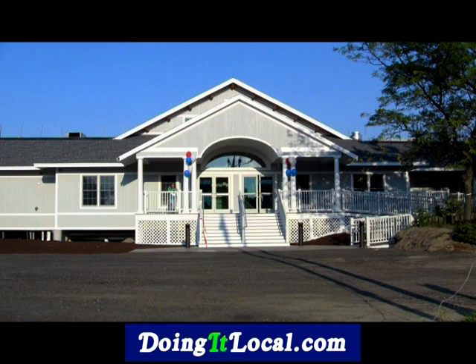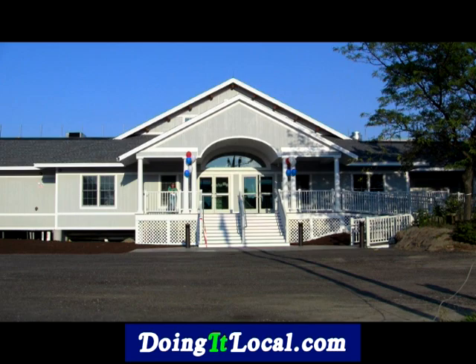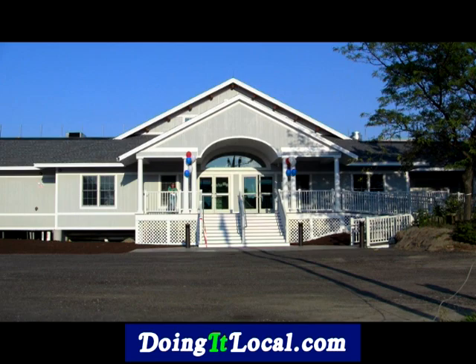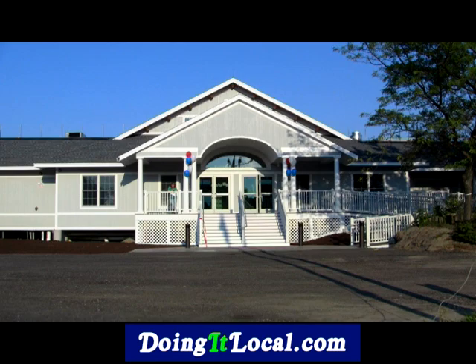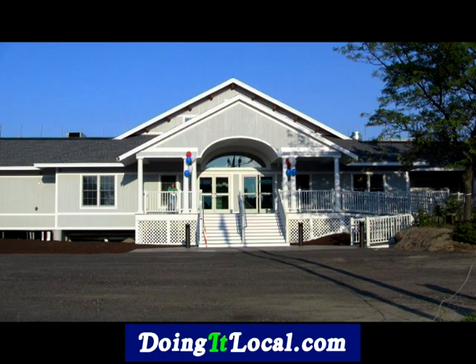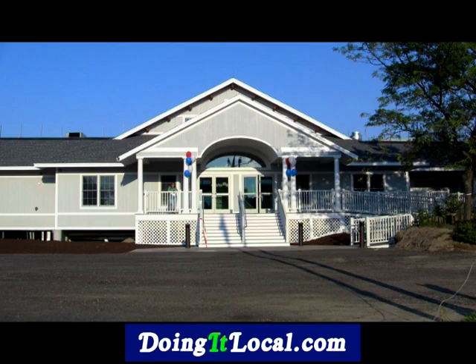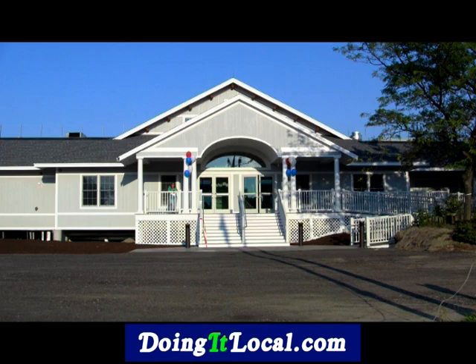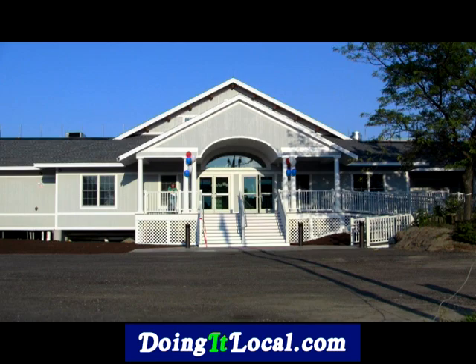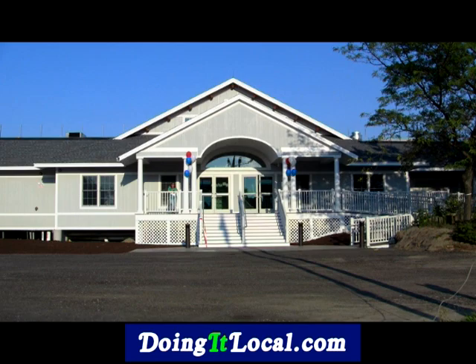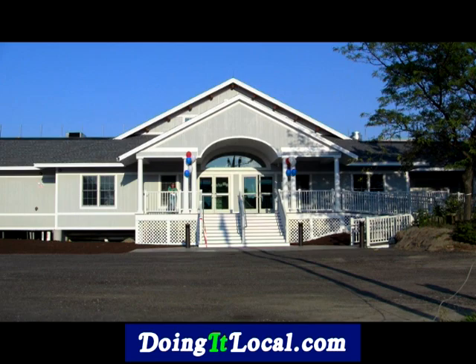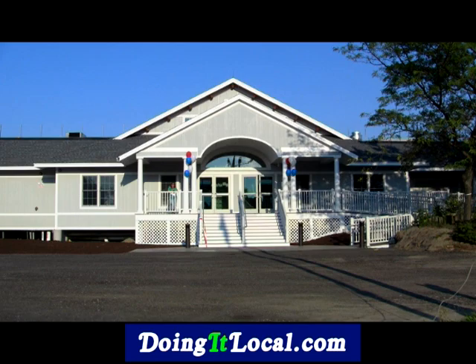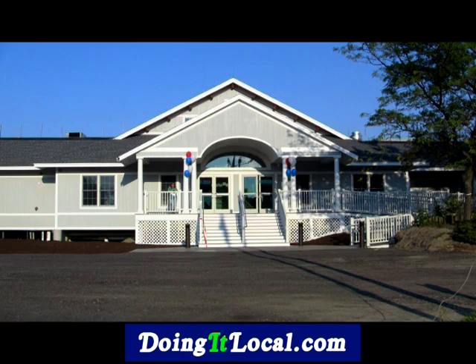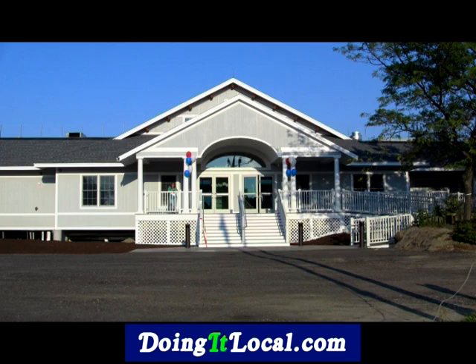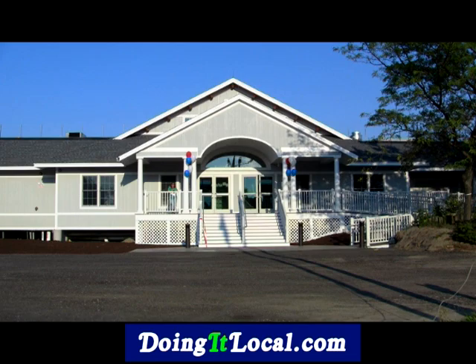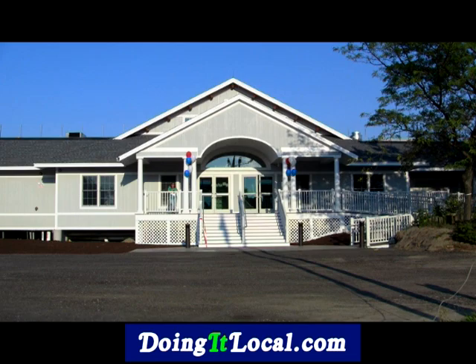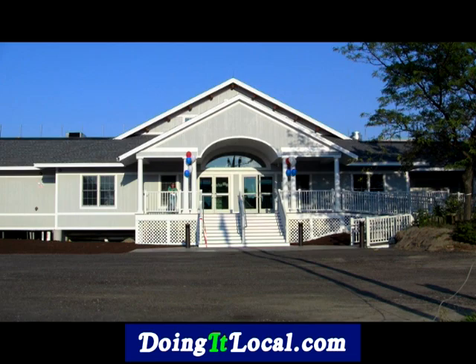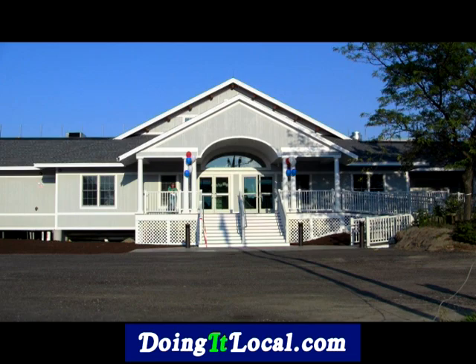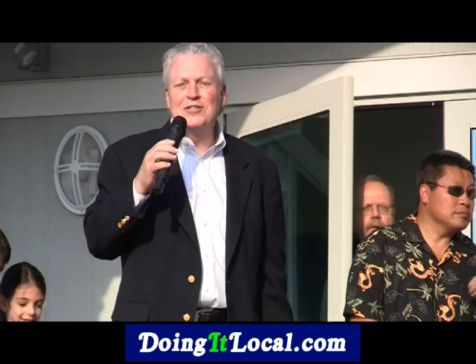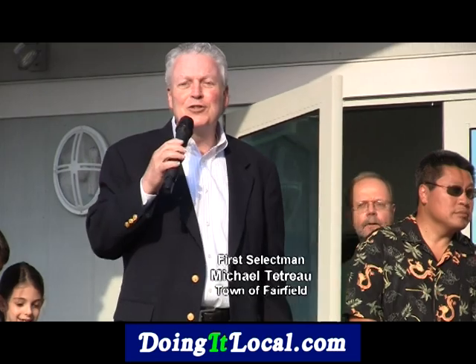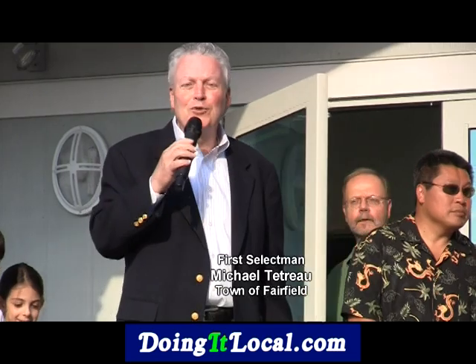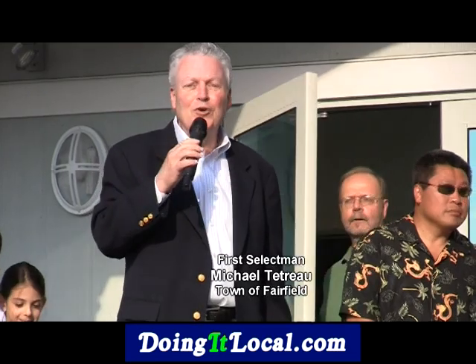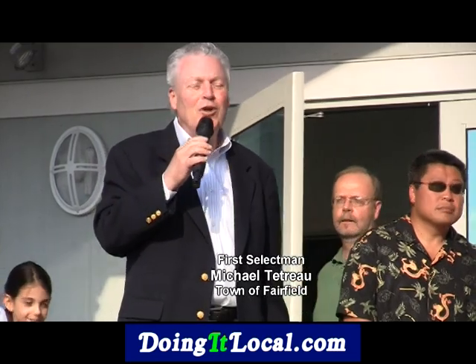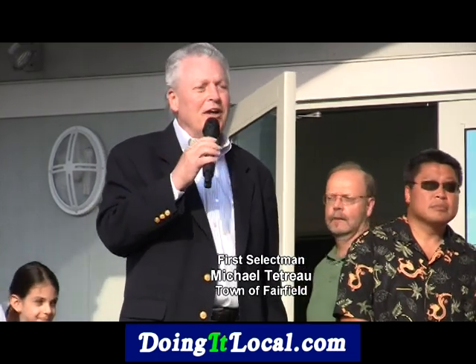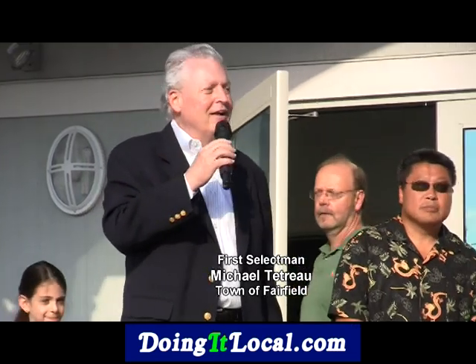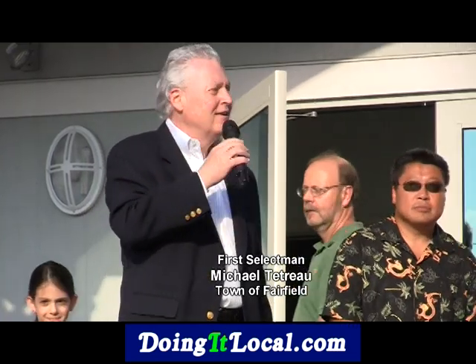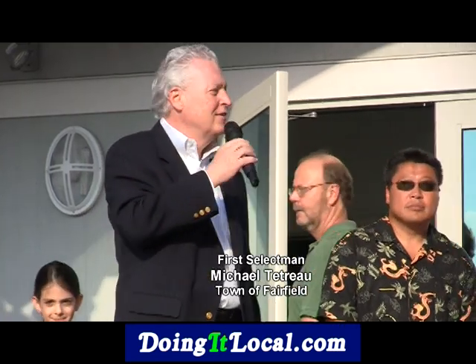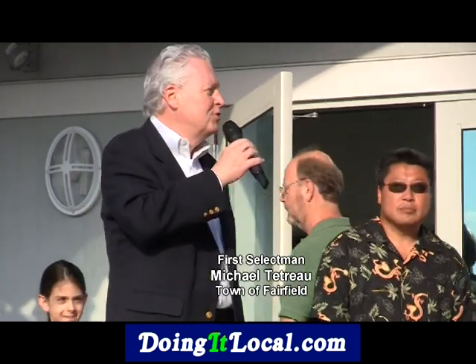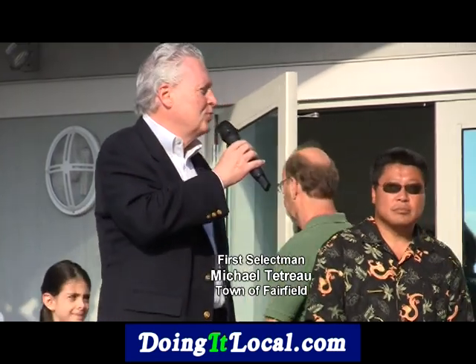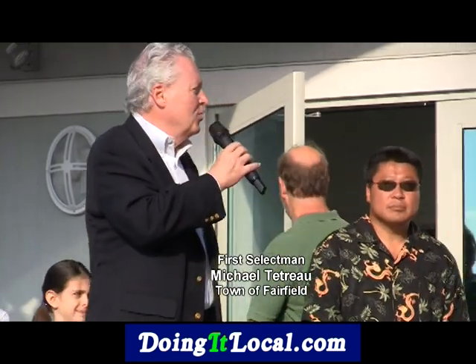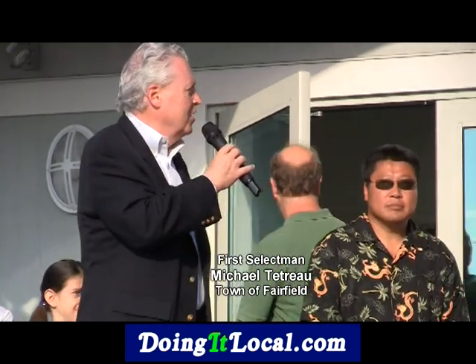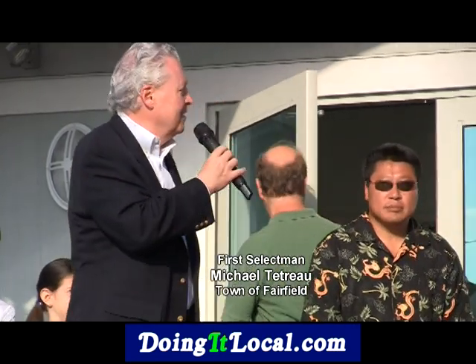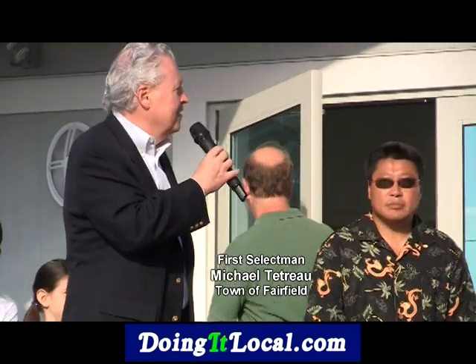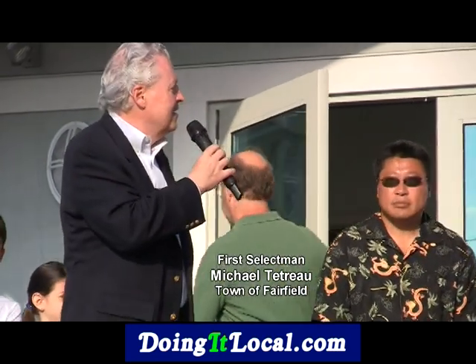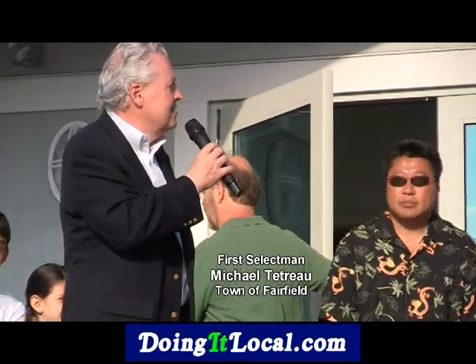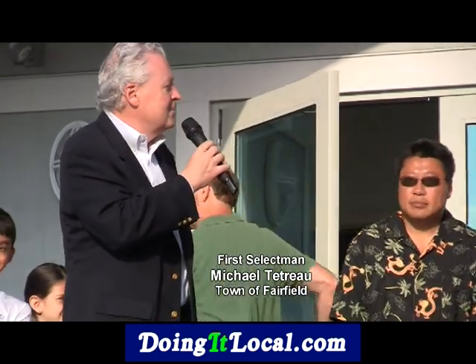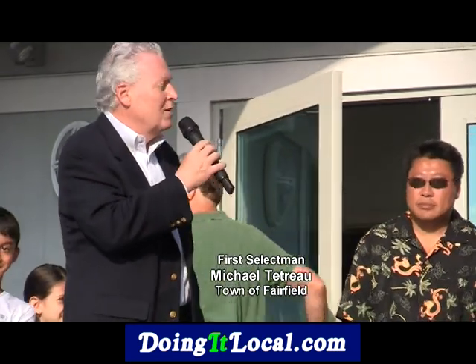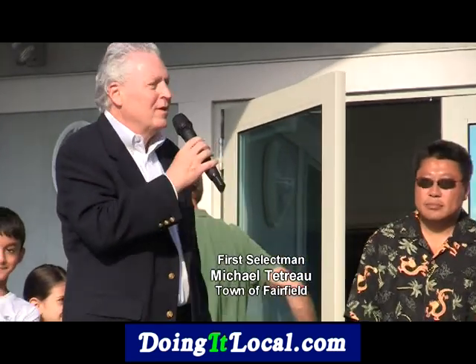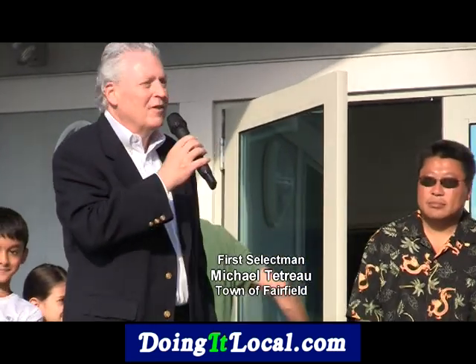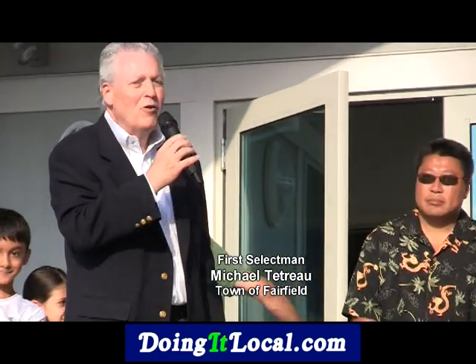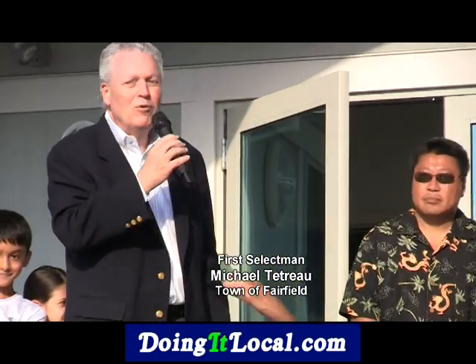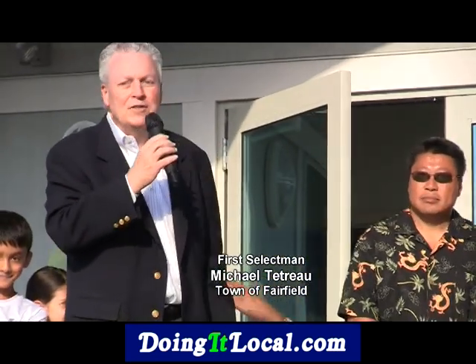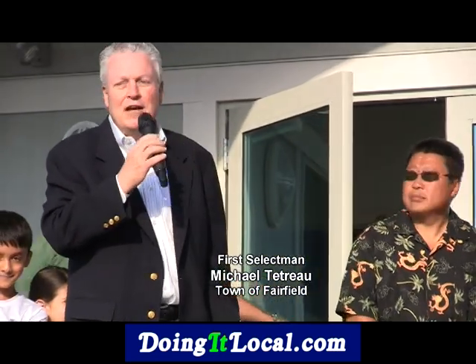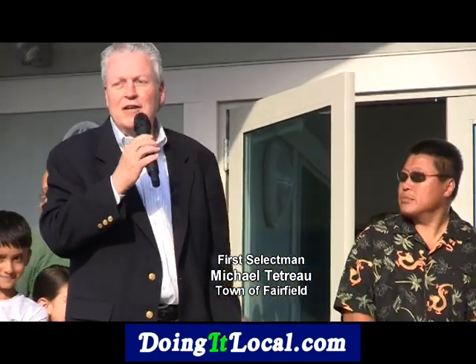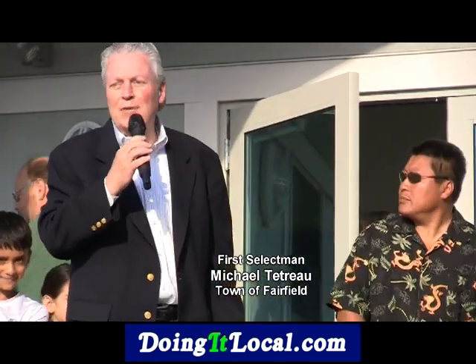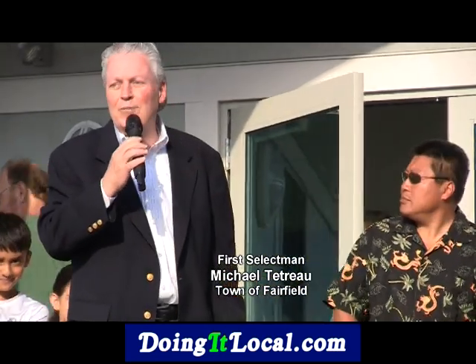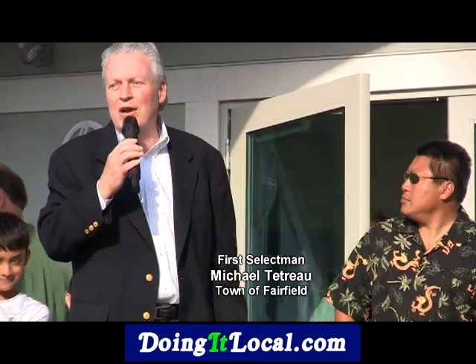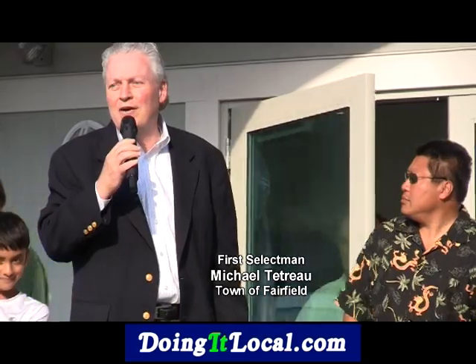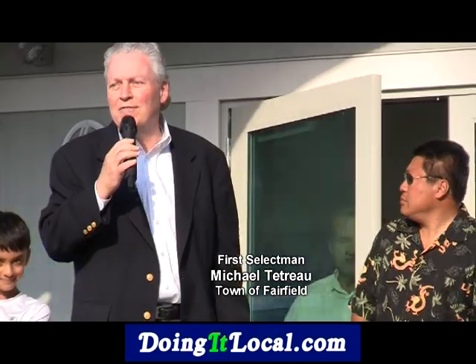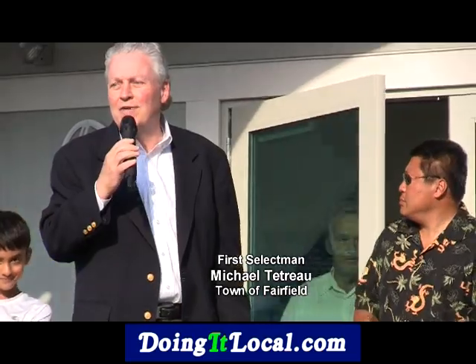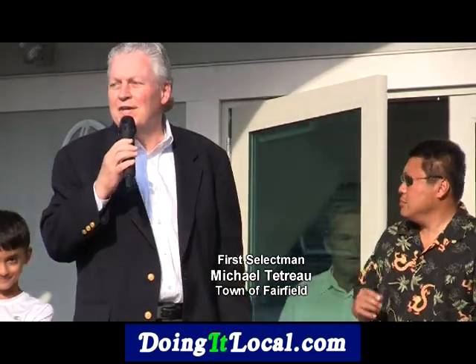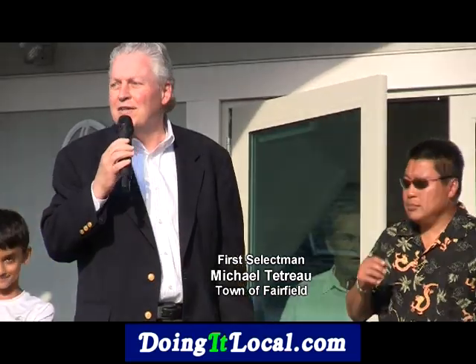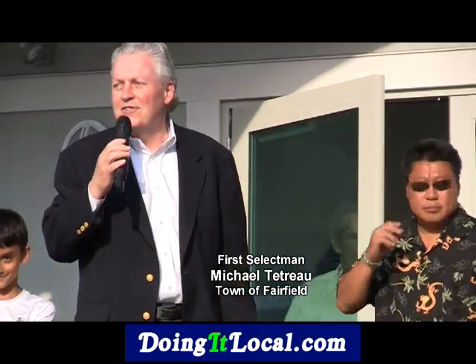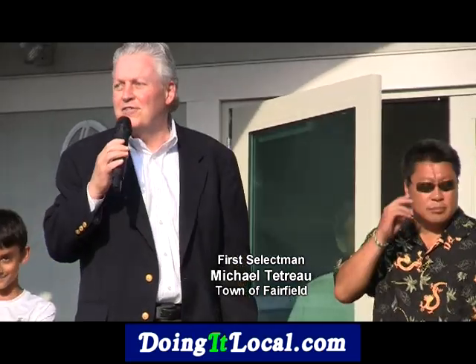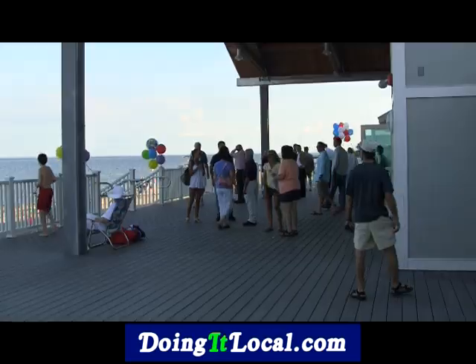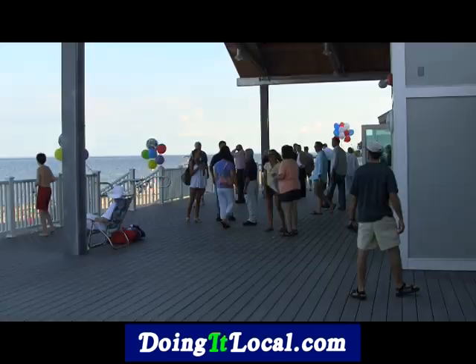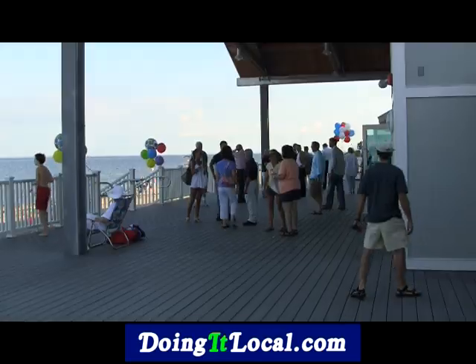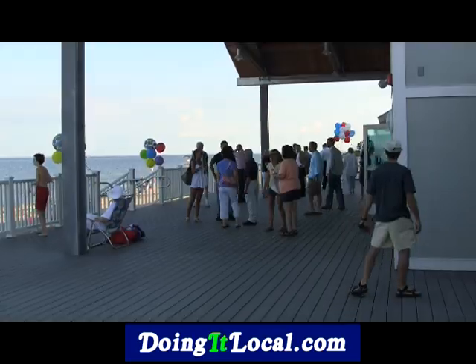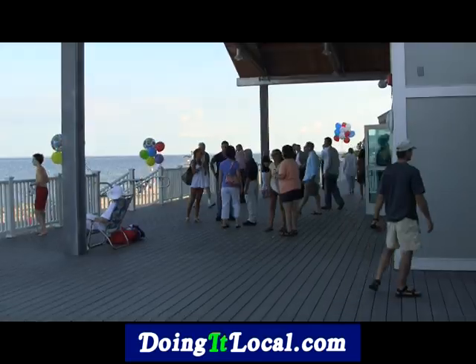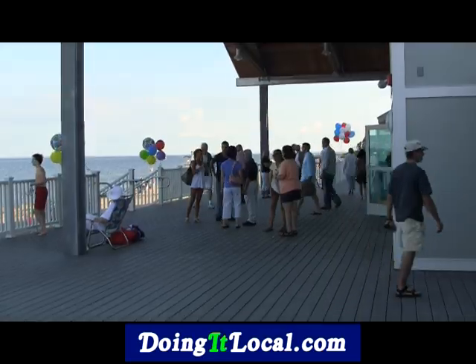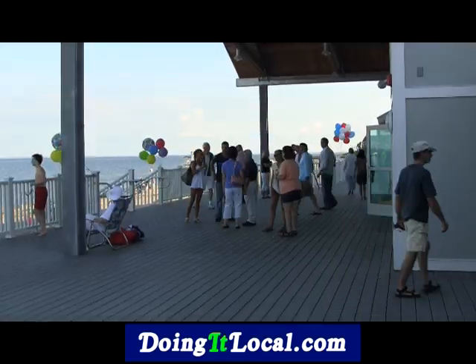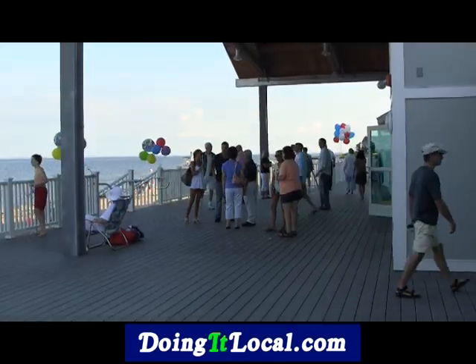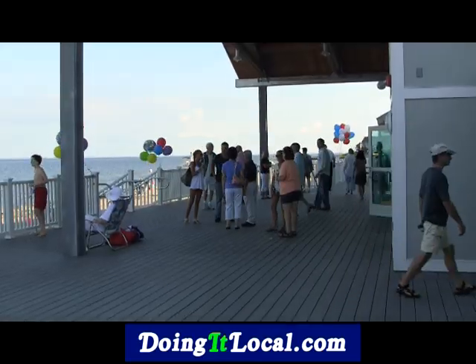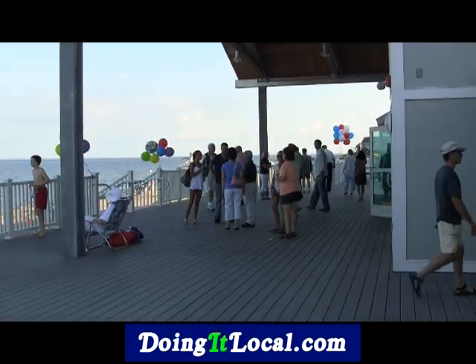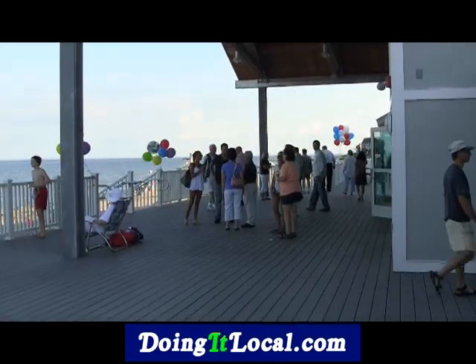Welcome, Fairfield. This is truly something the whole town can be proud of. This is just a phenomenal facility.